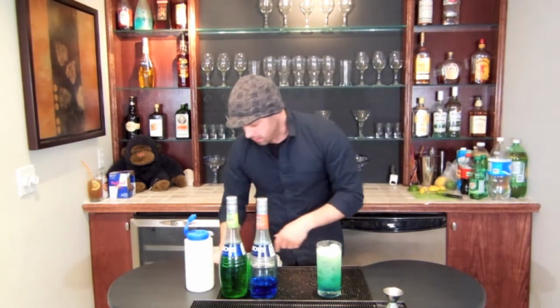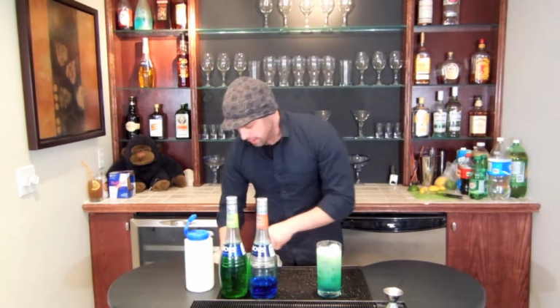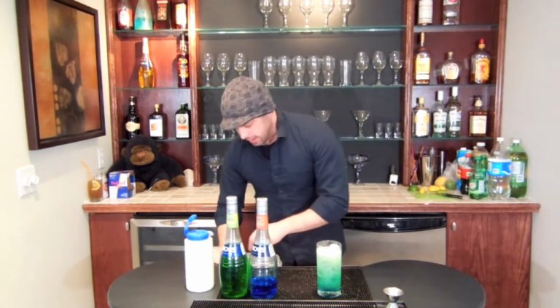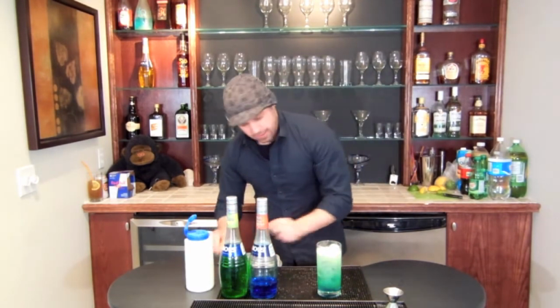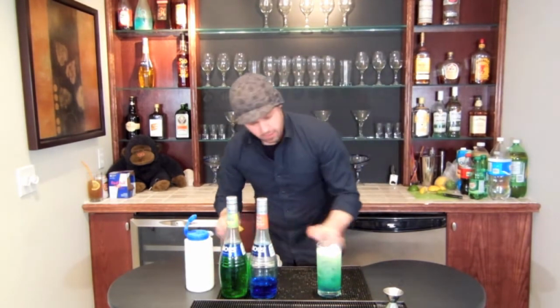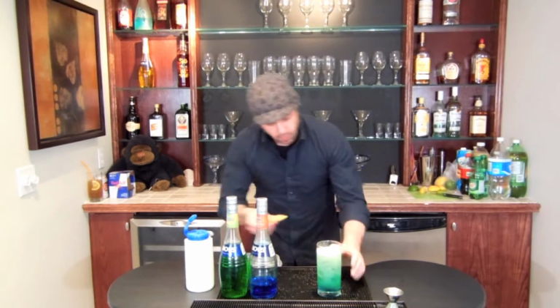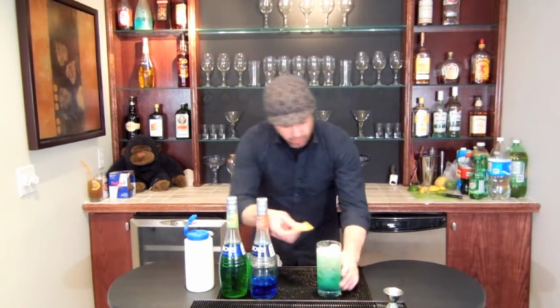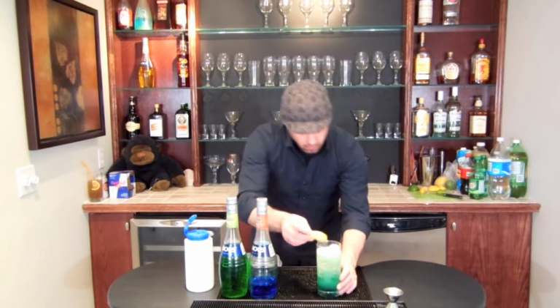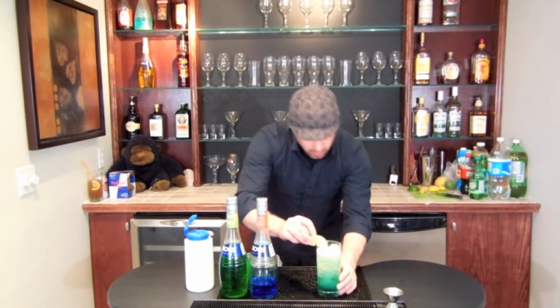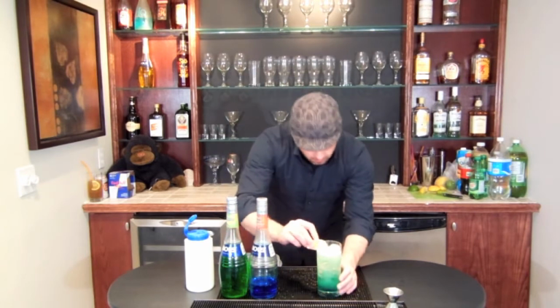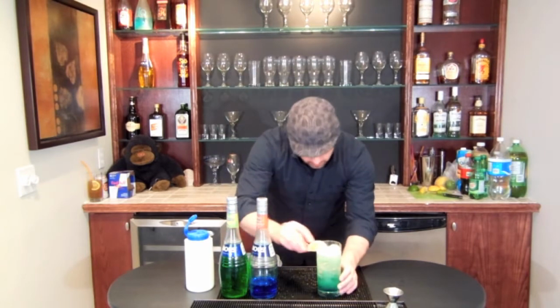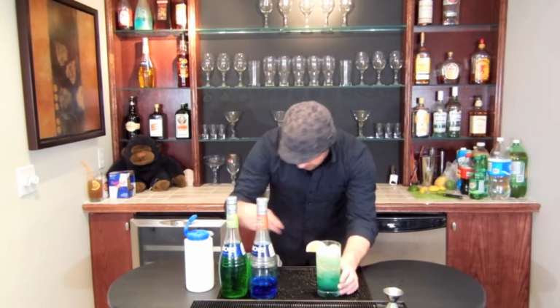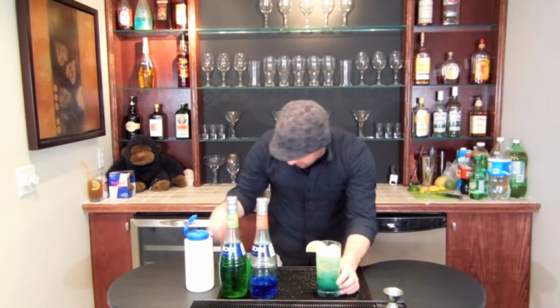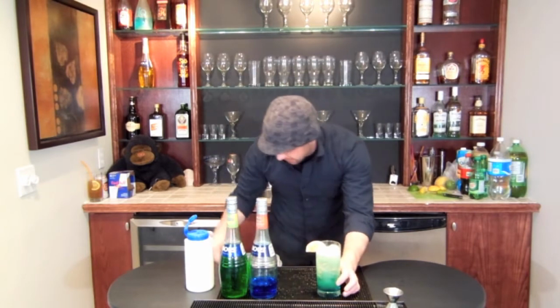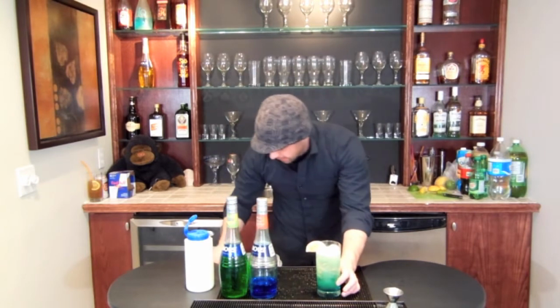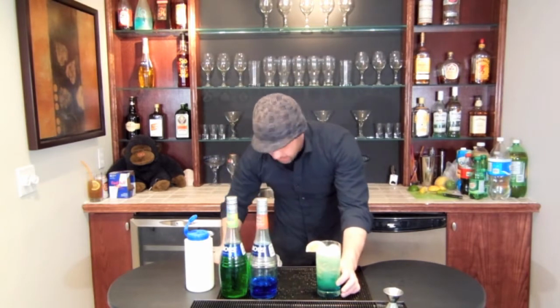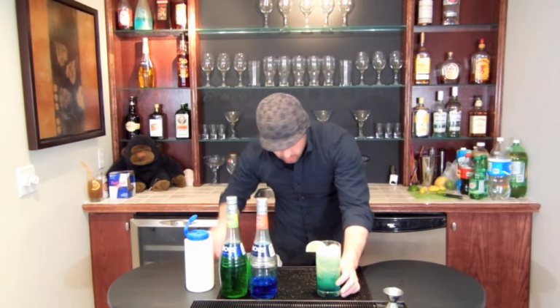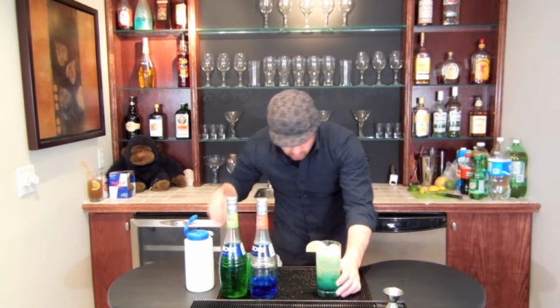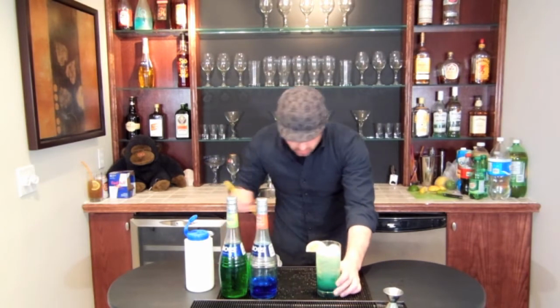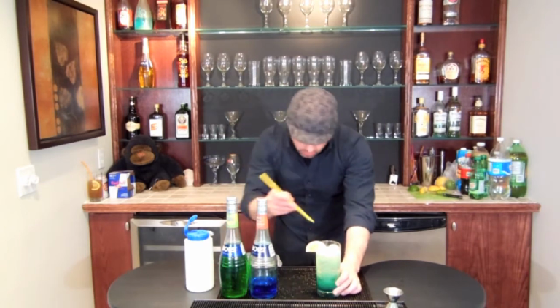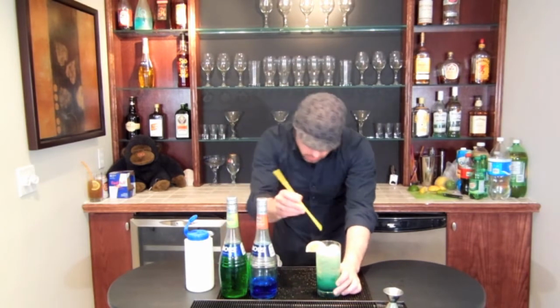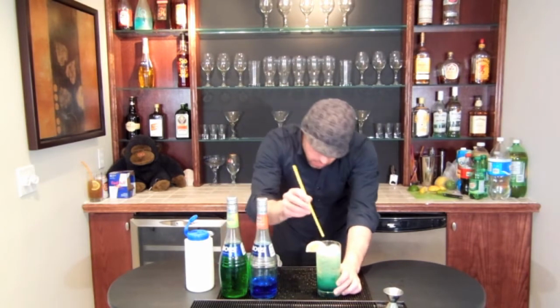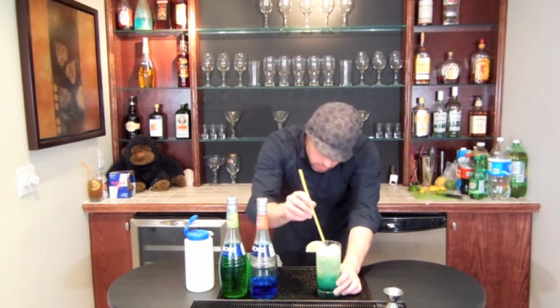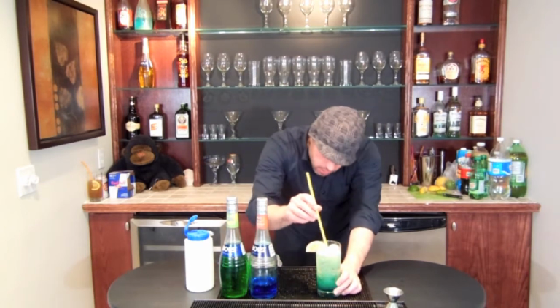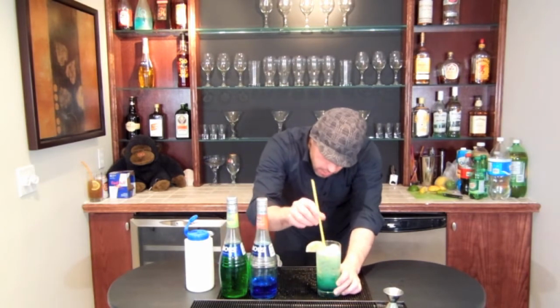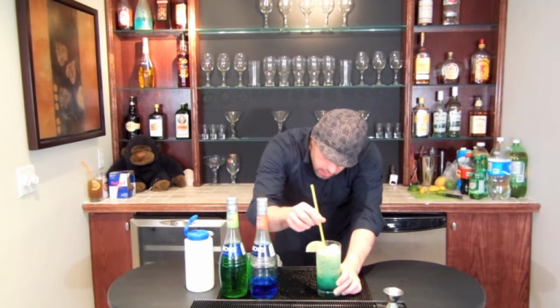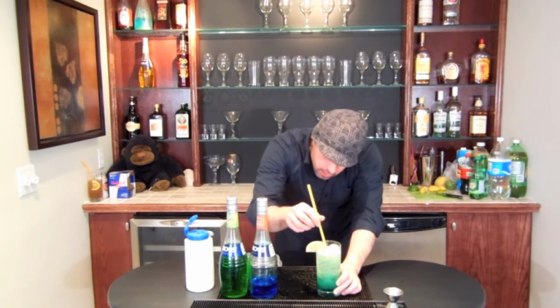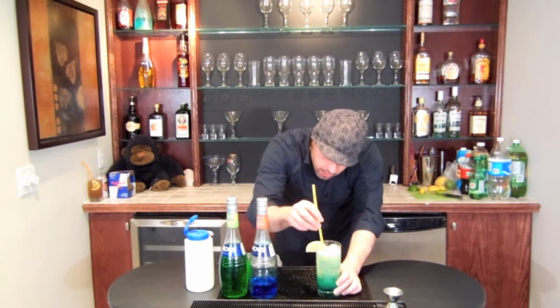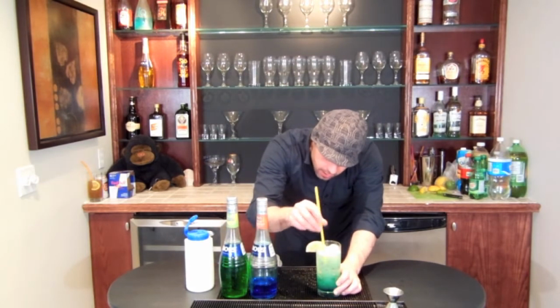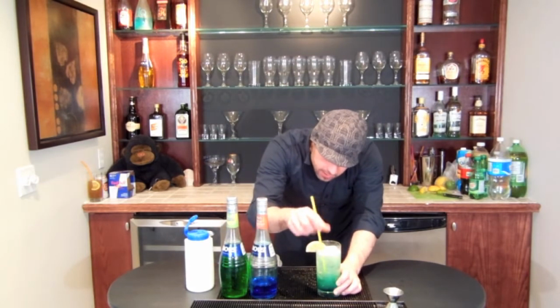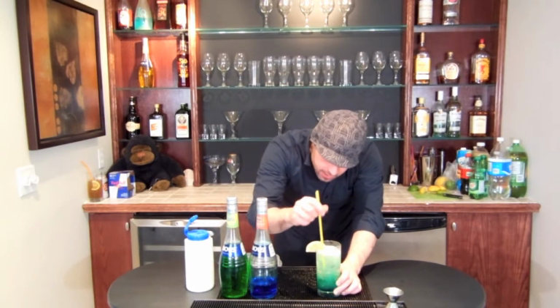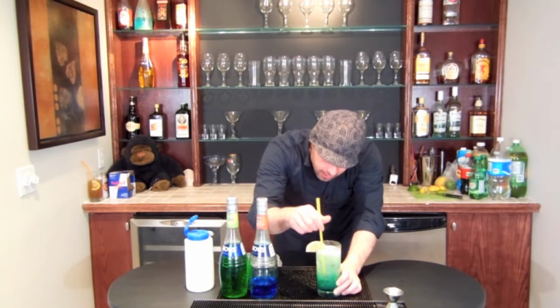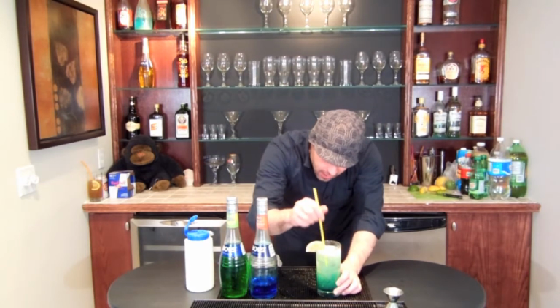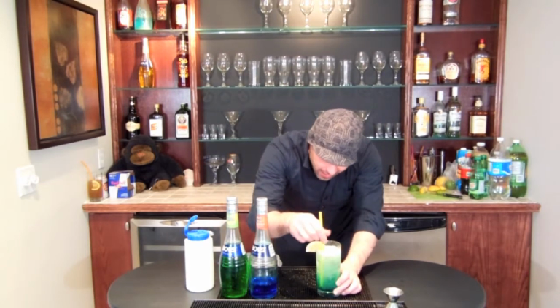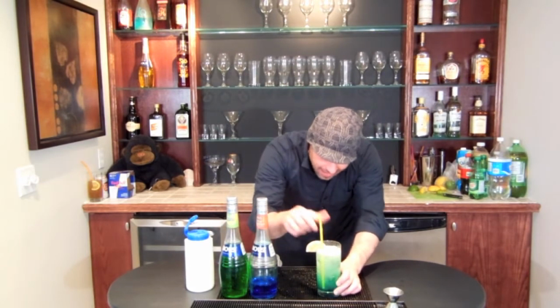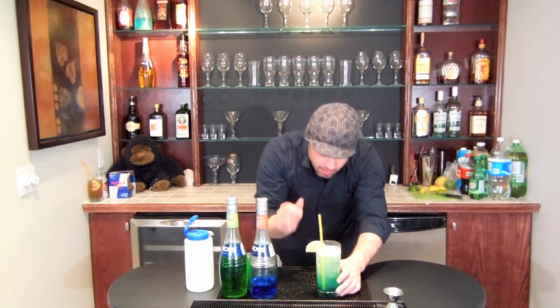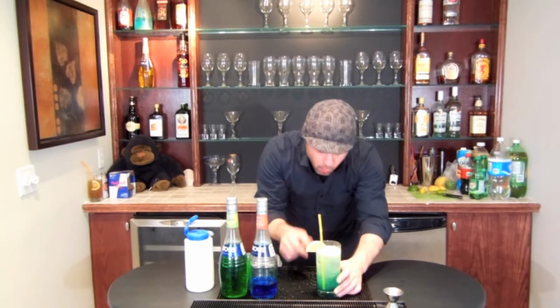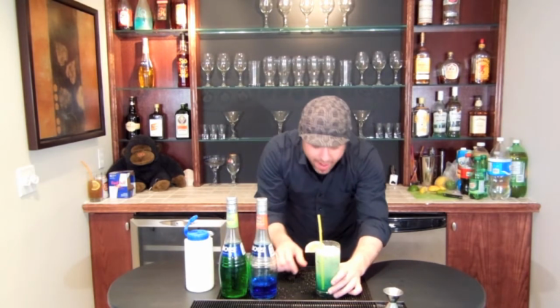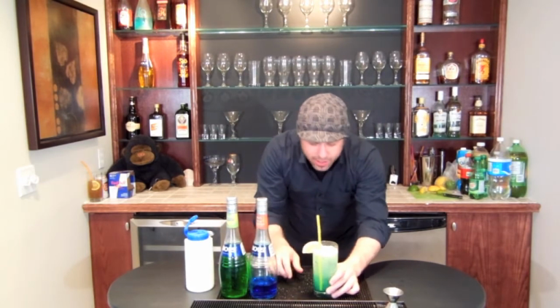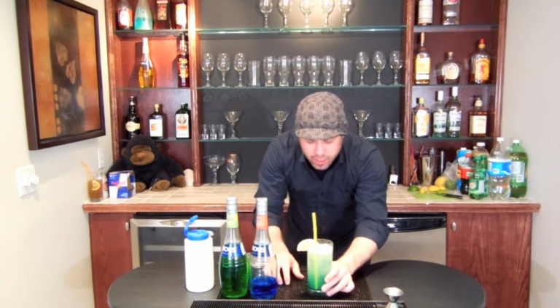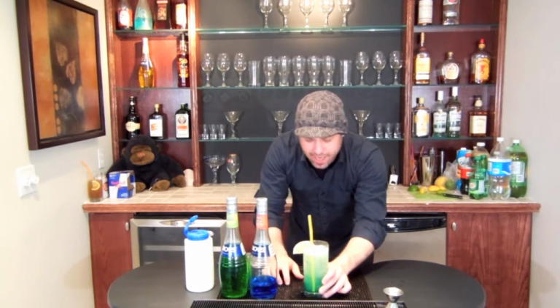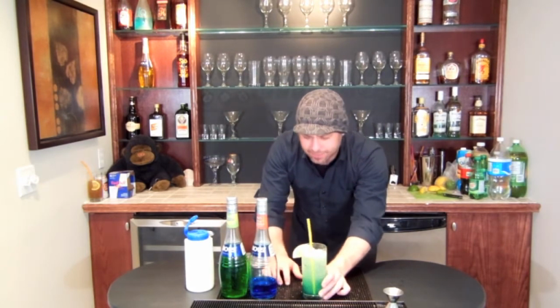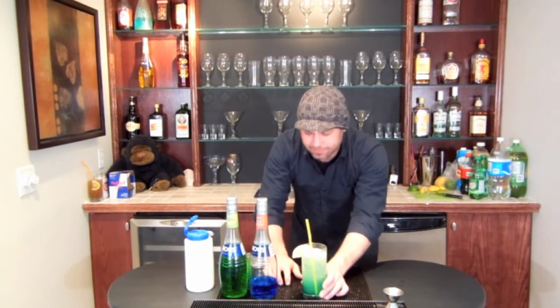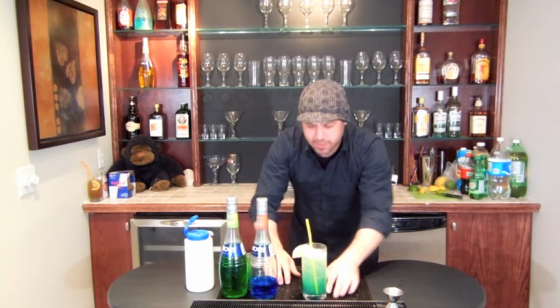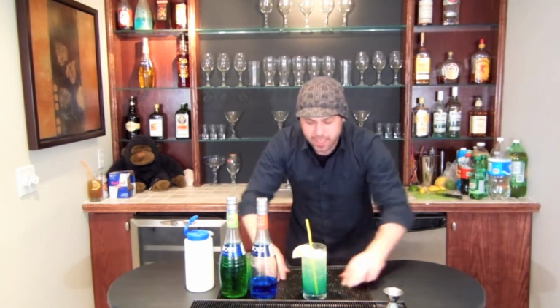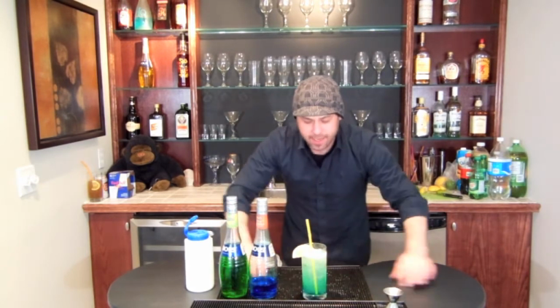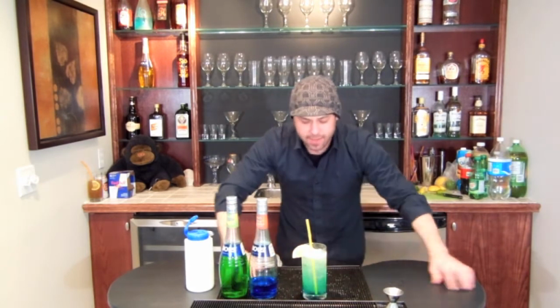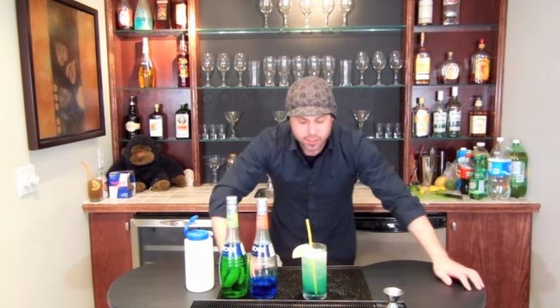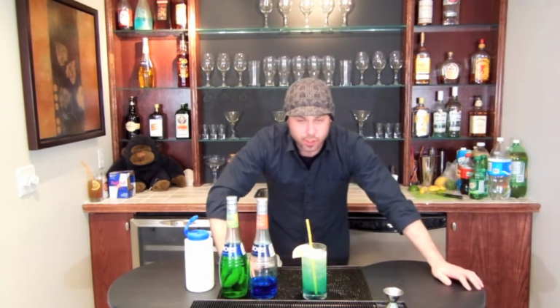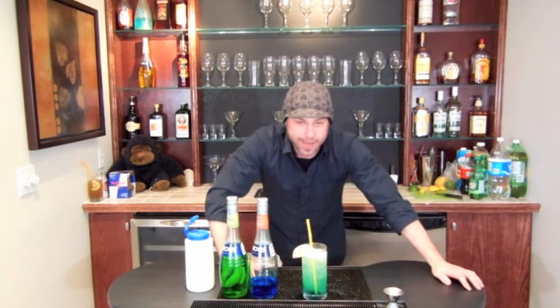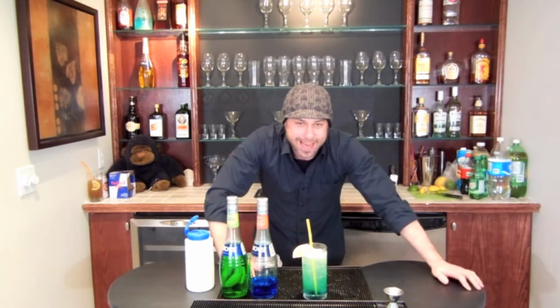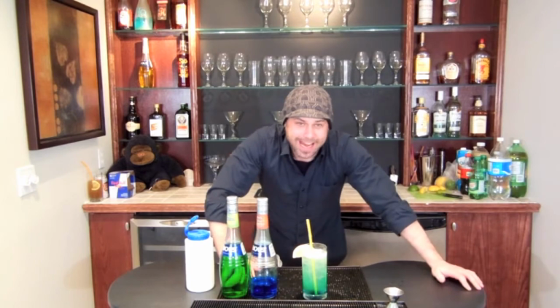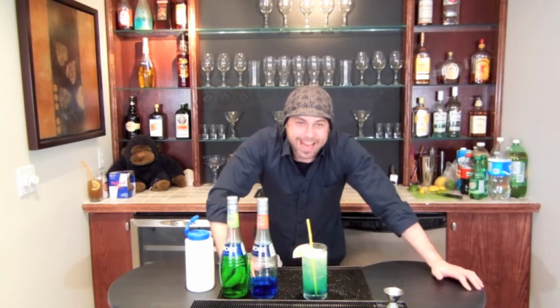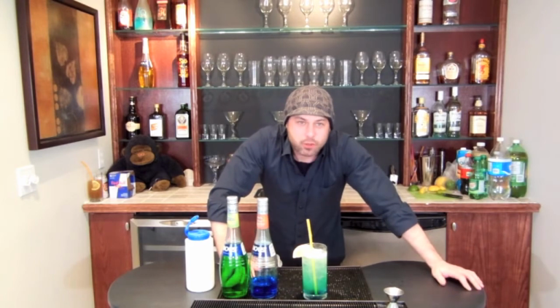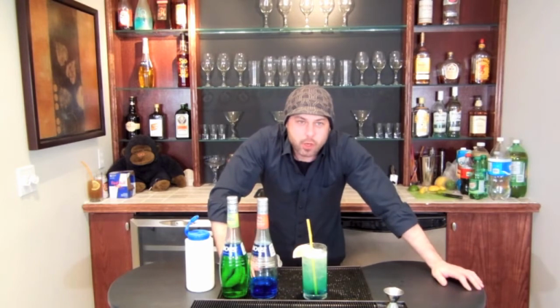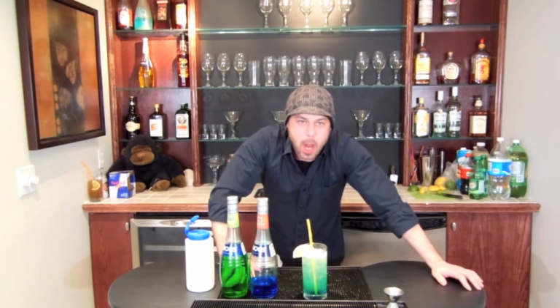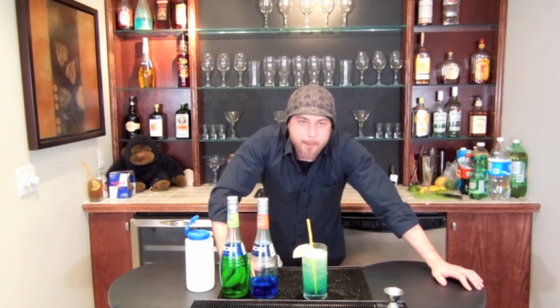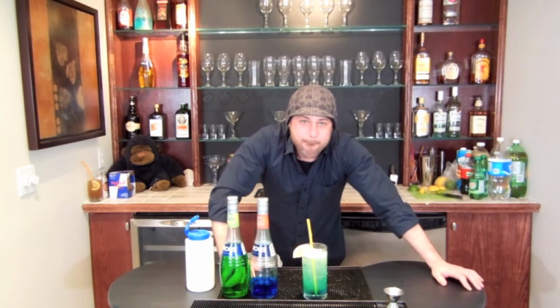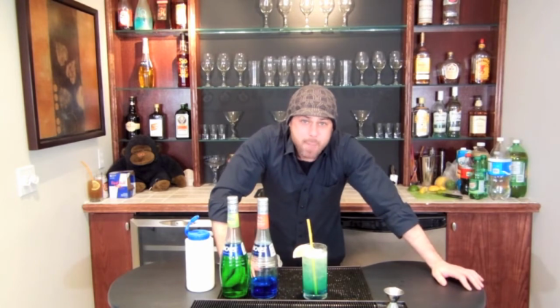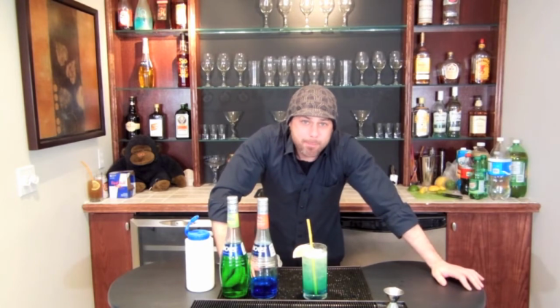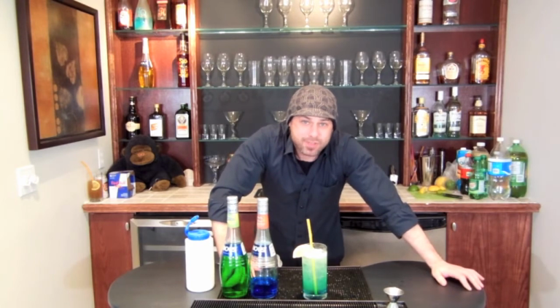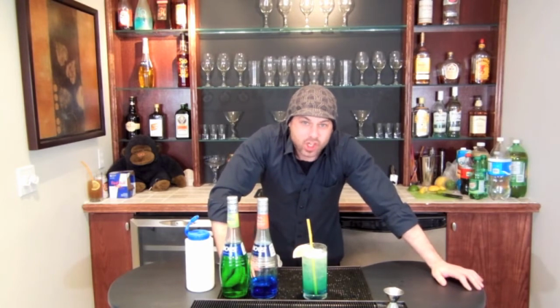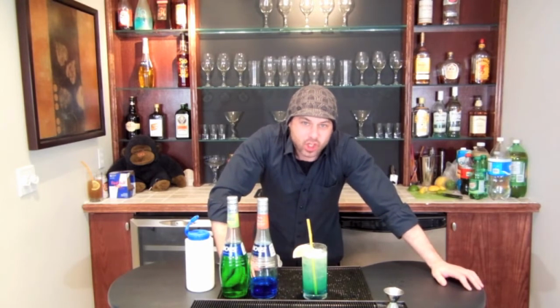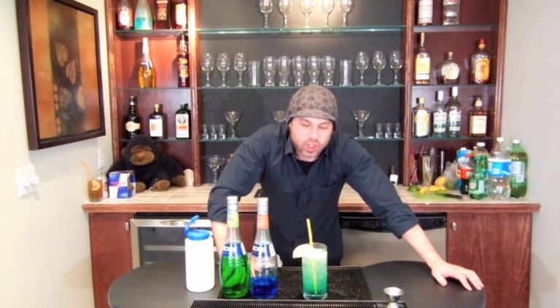And then we're going to put a nice little lemon wedge there. And that's your Electric Popsicle.